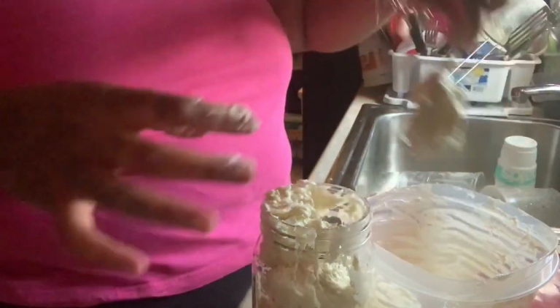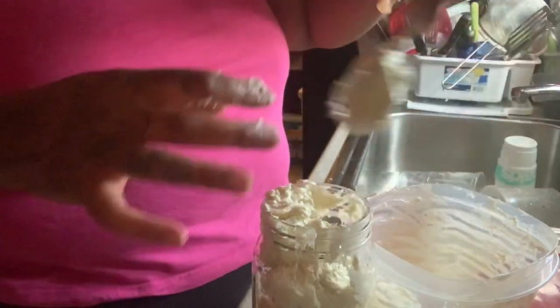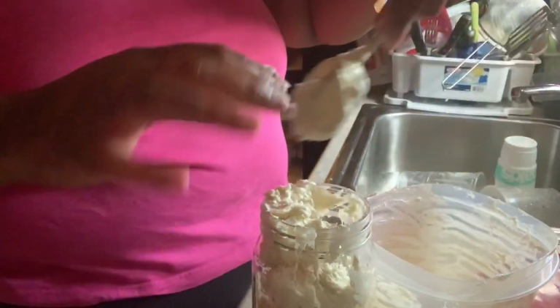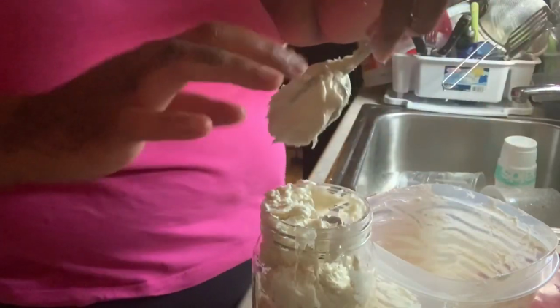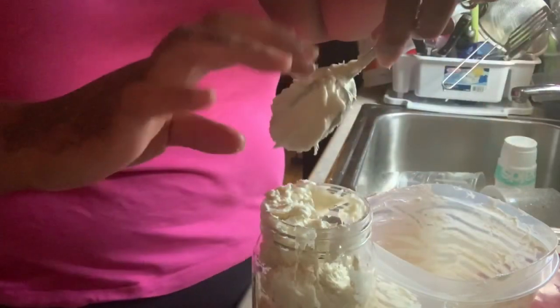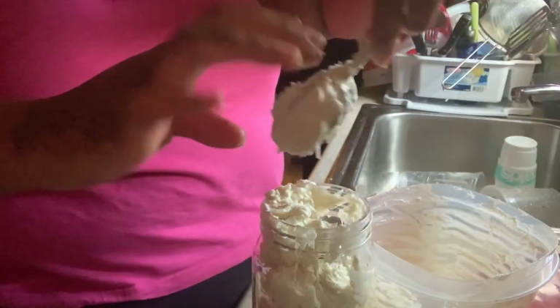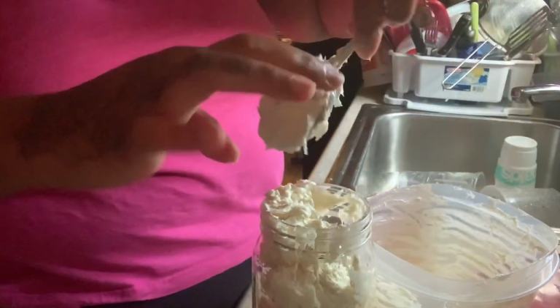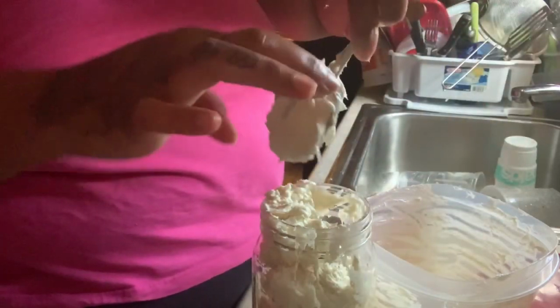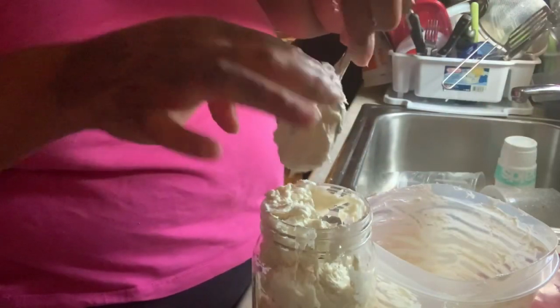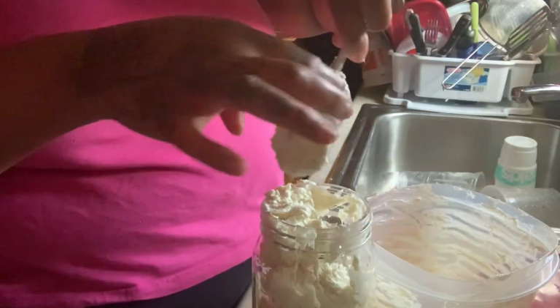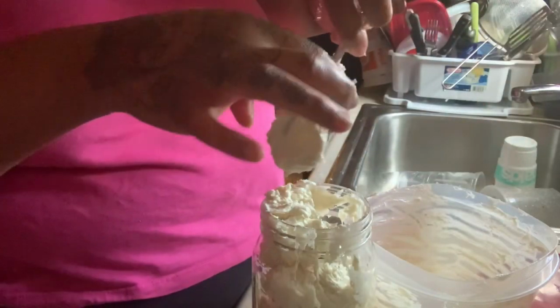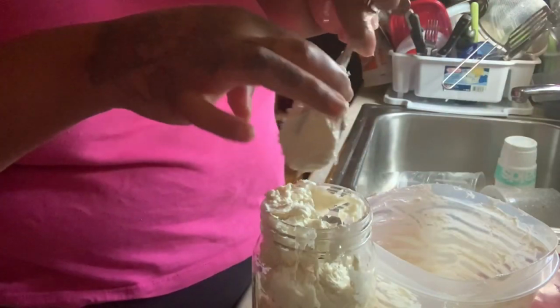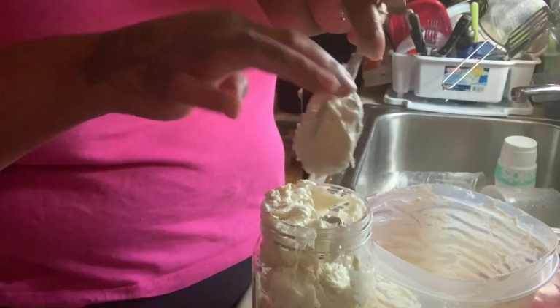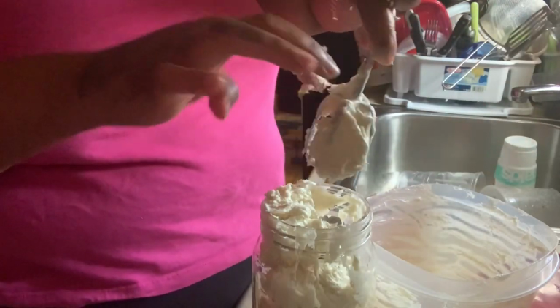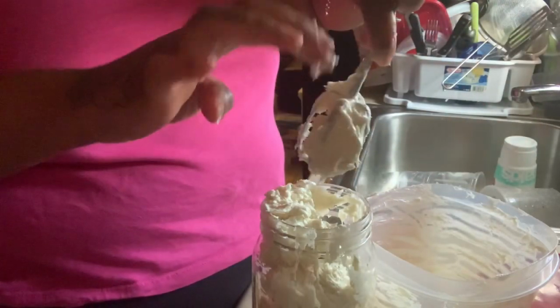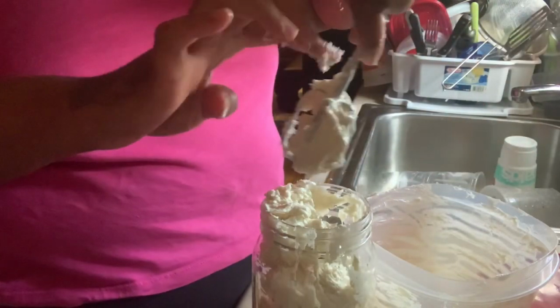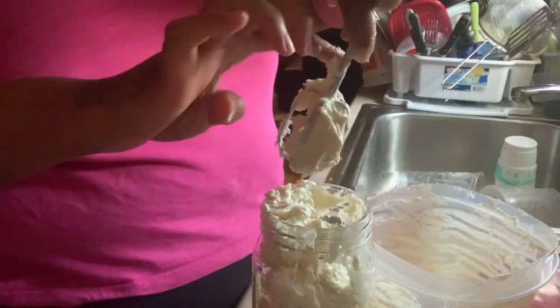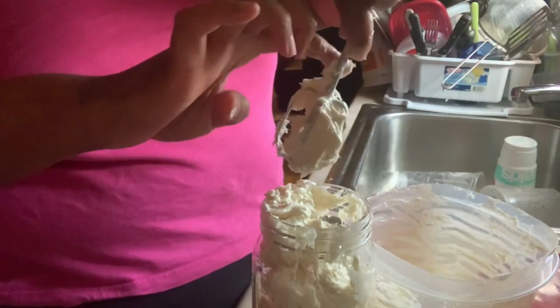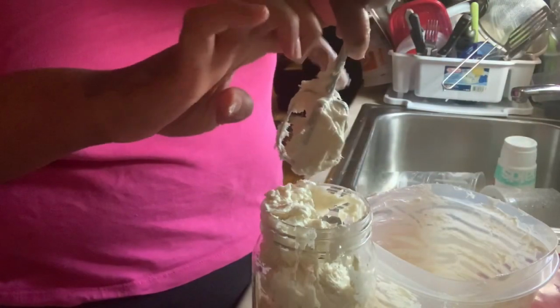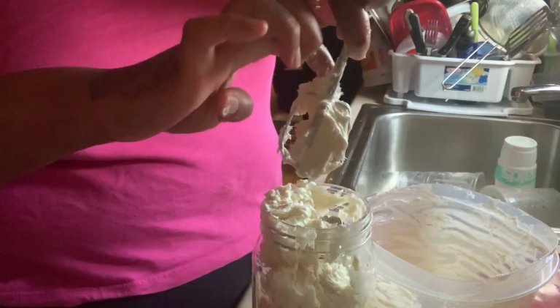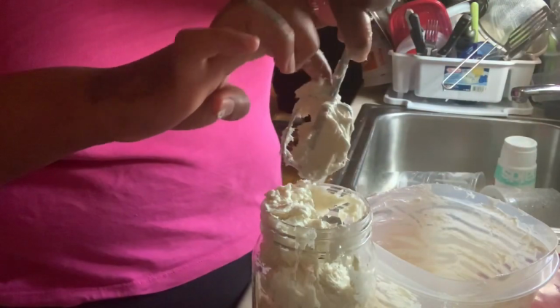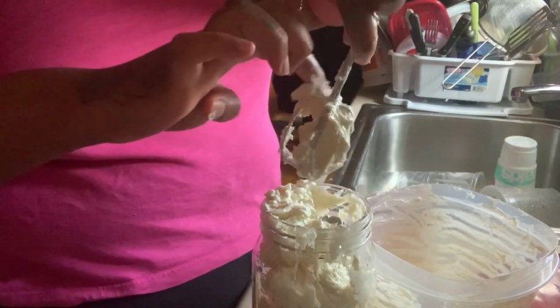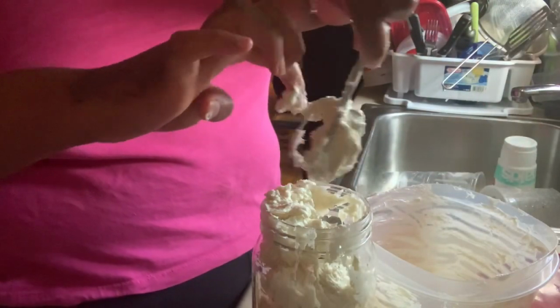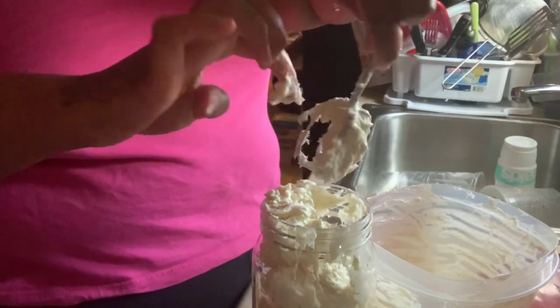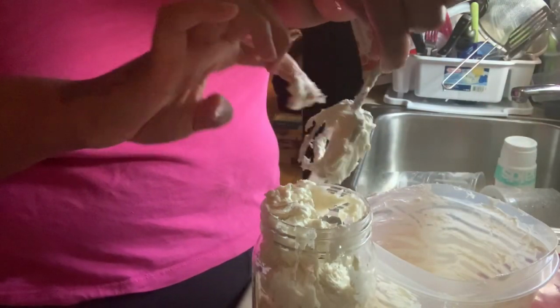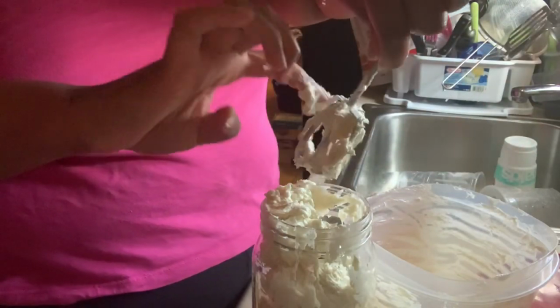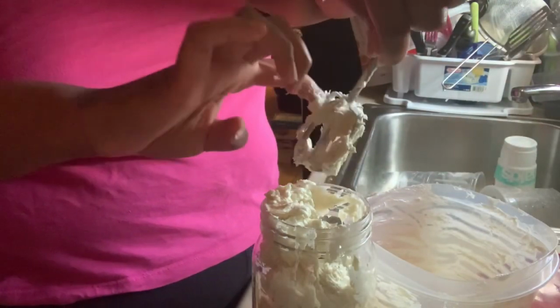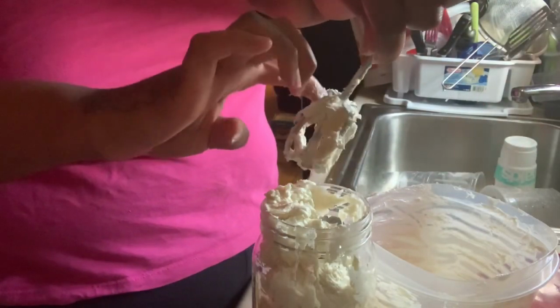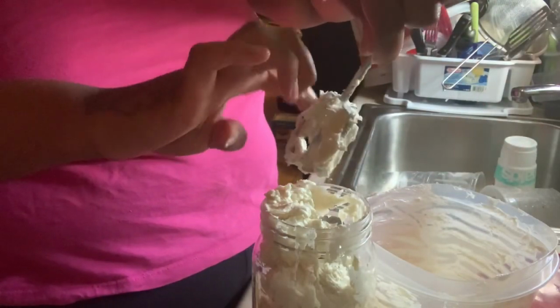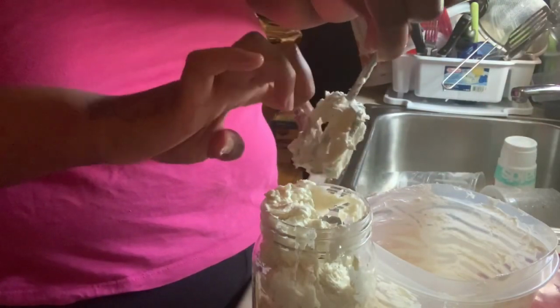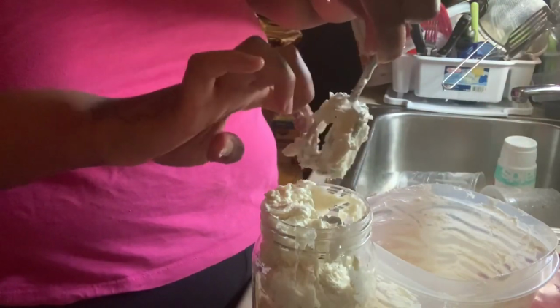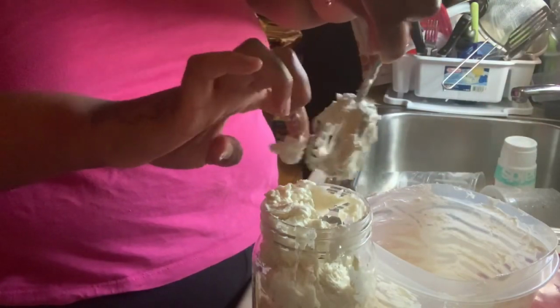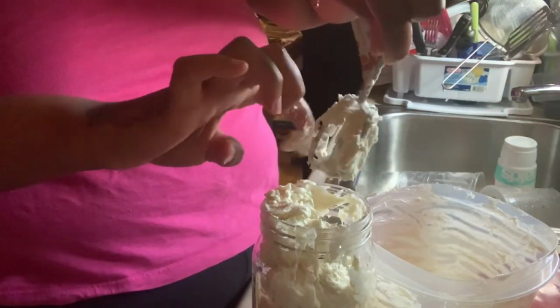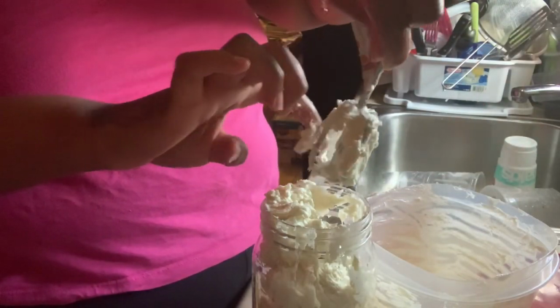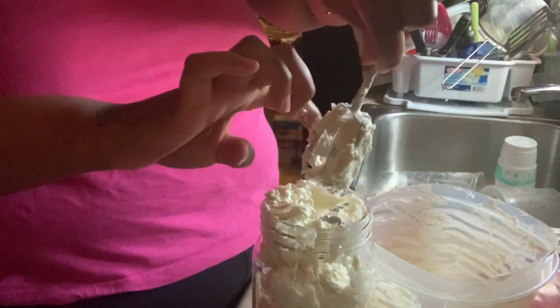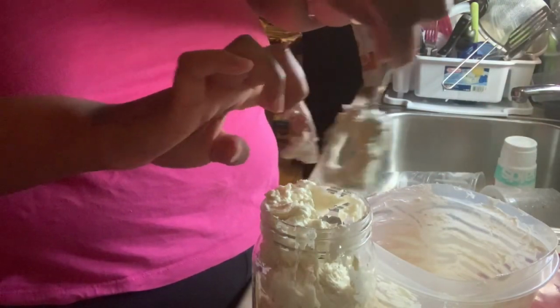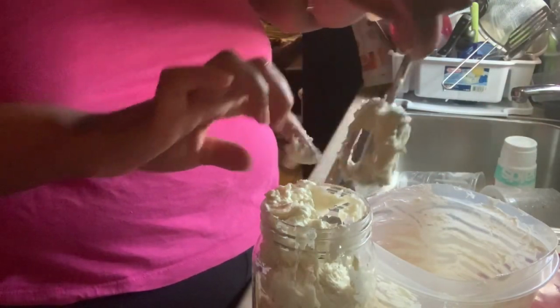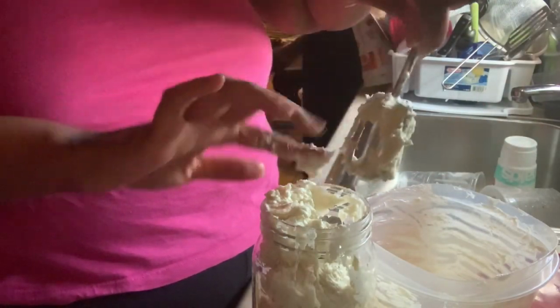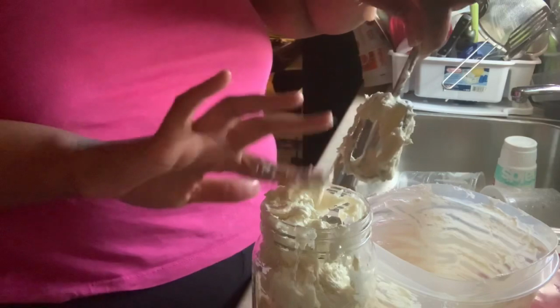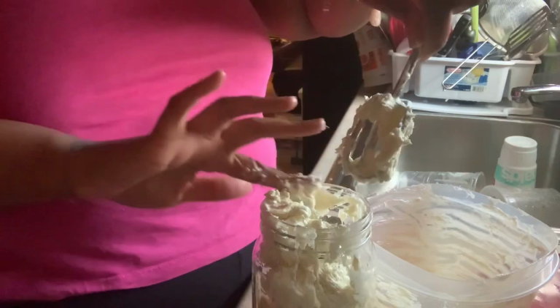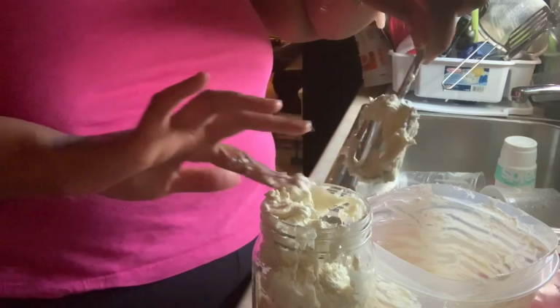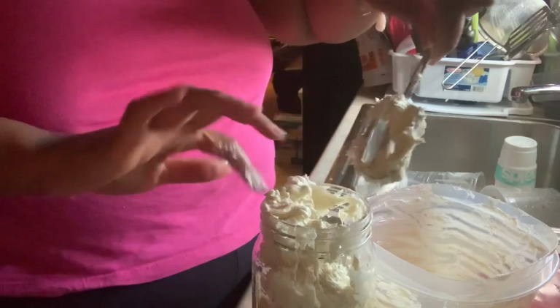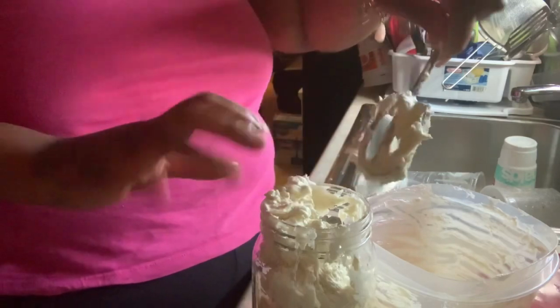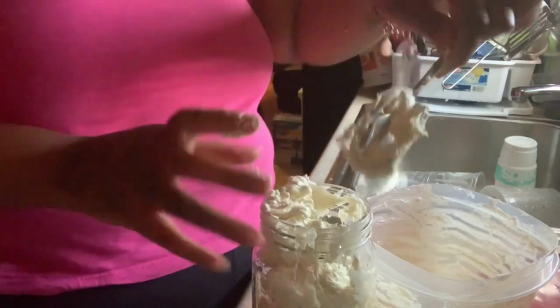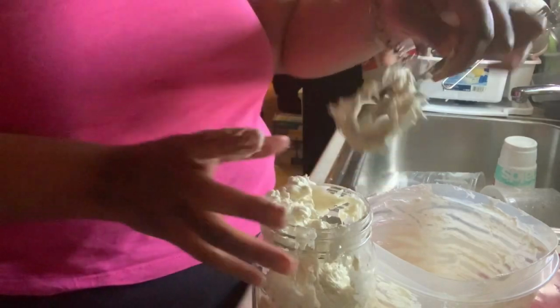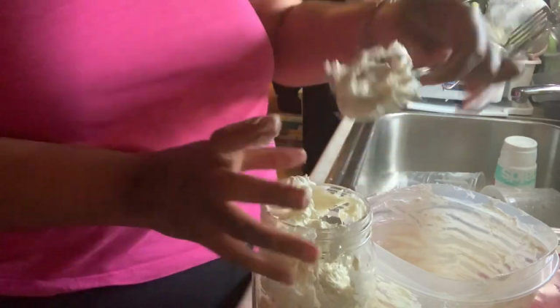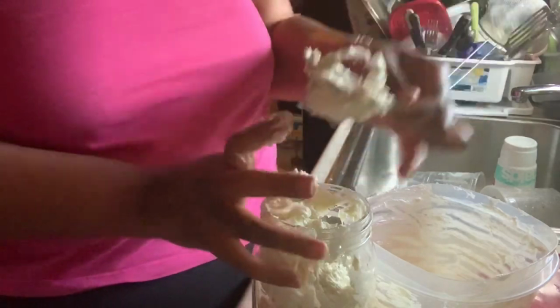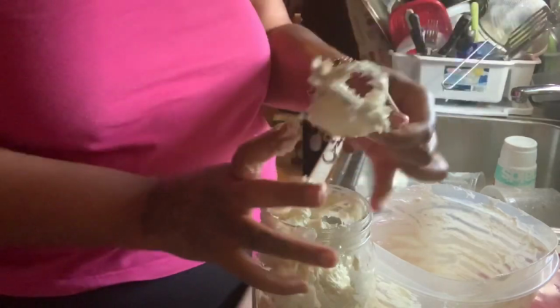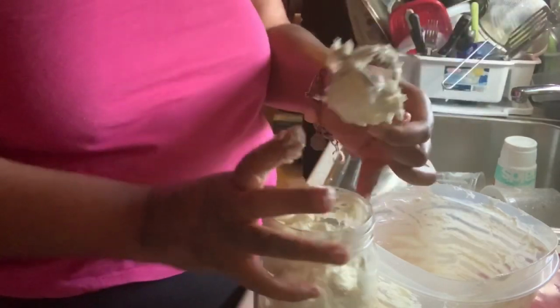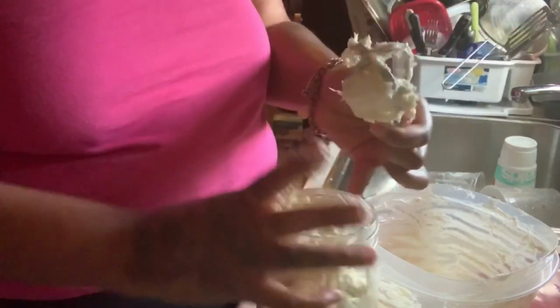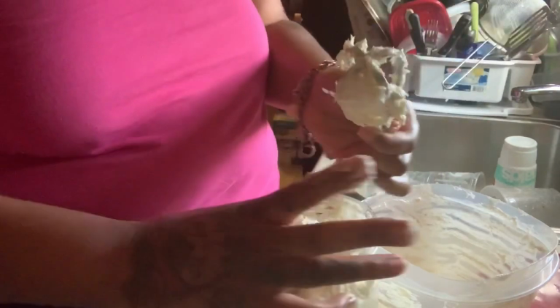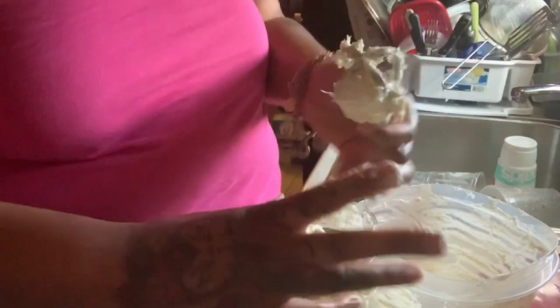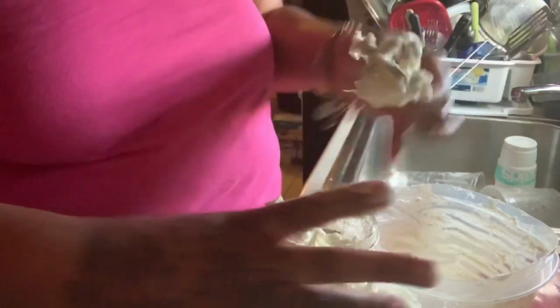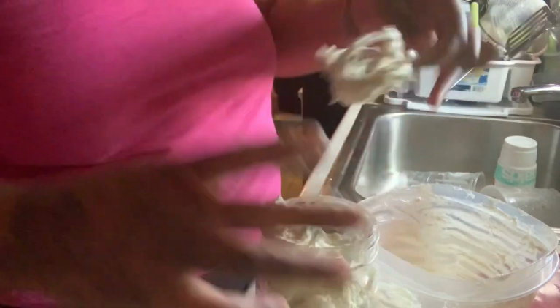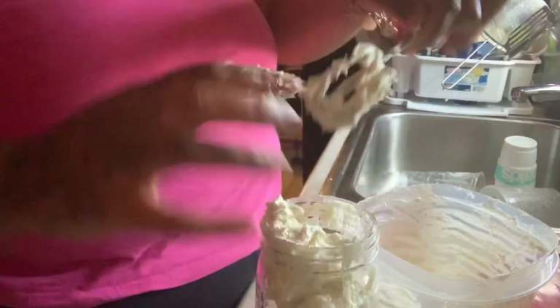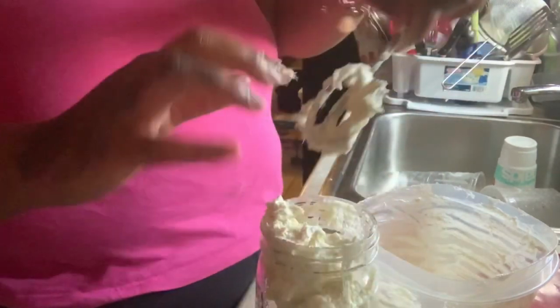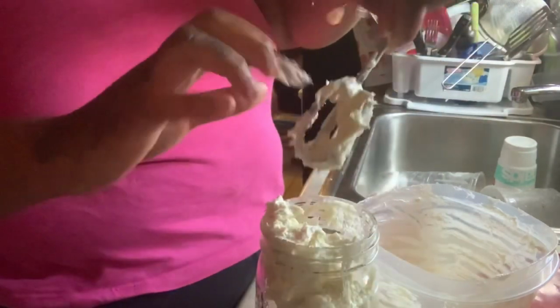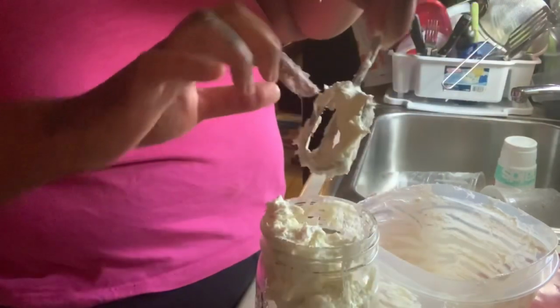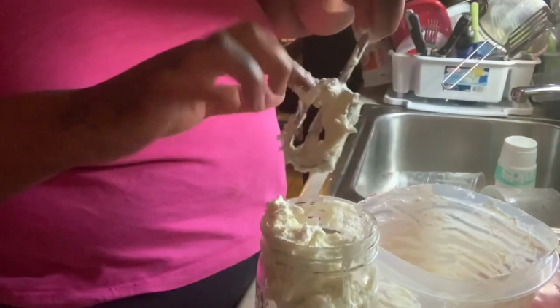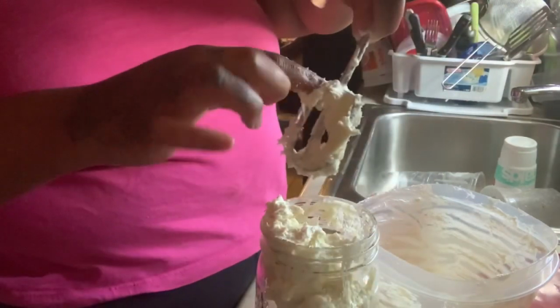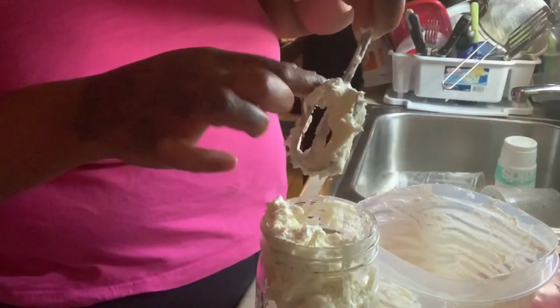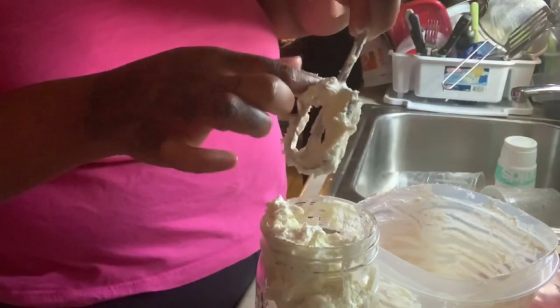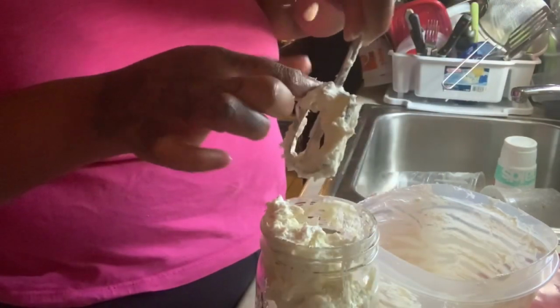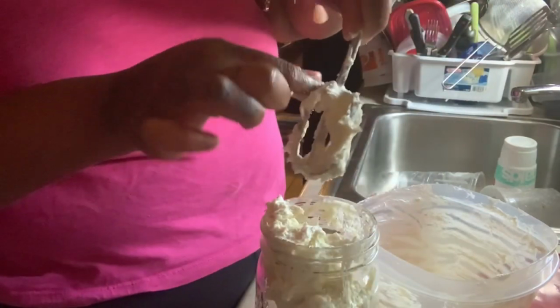And we got this one — there's still a little bit left in the bowl but I am getting every bit of this out of here.